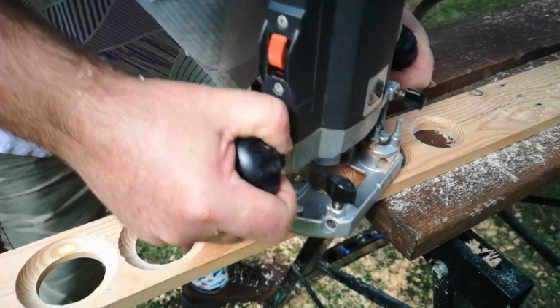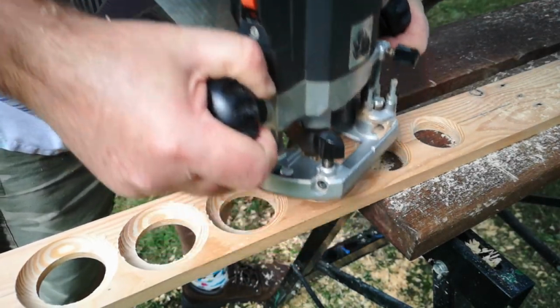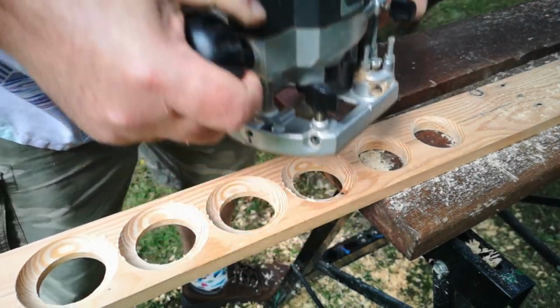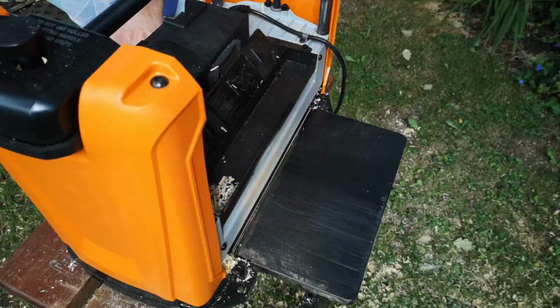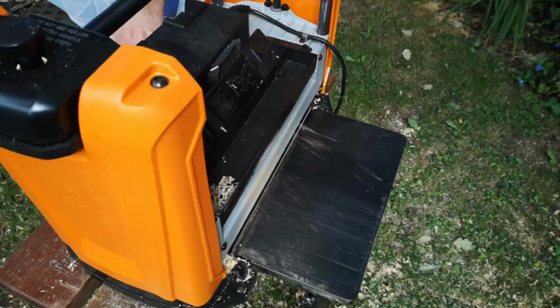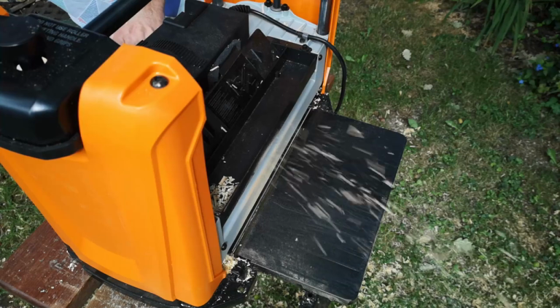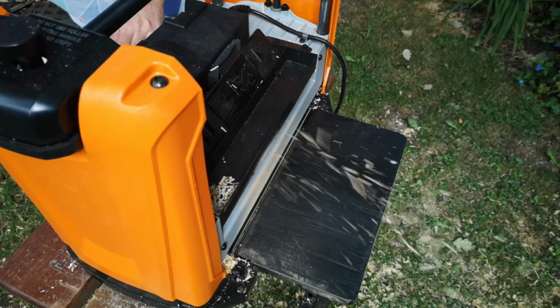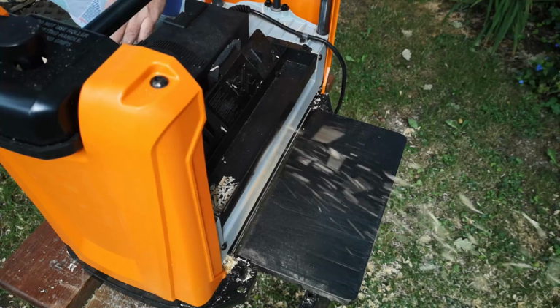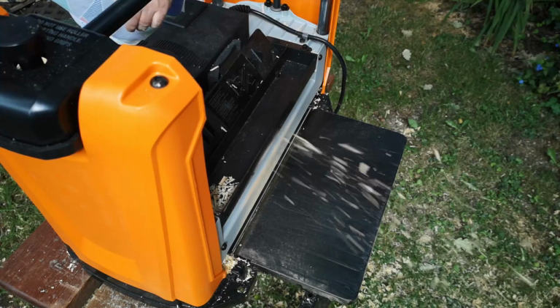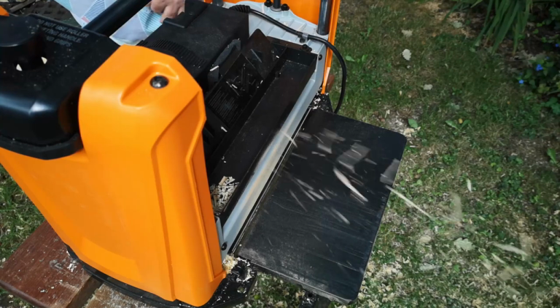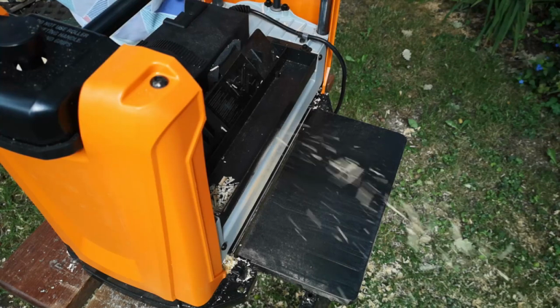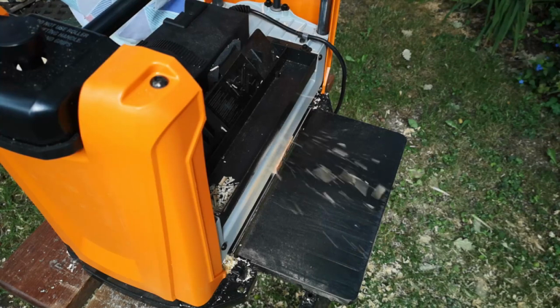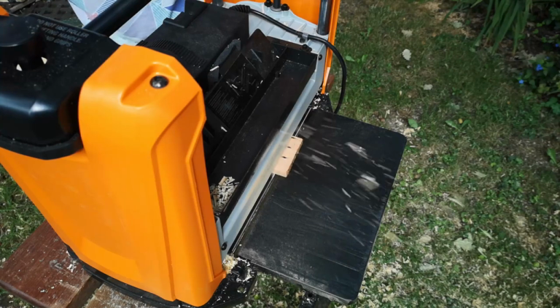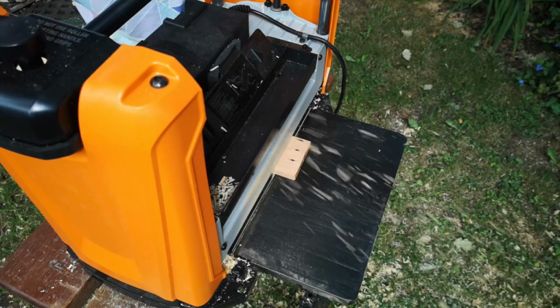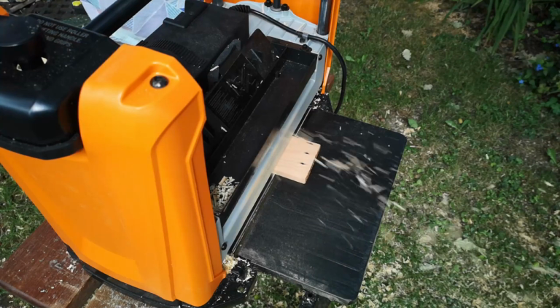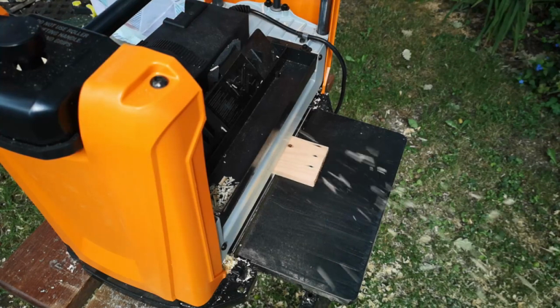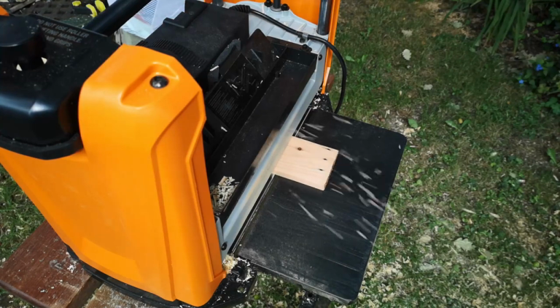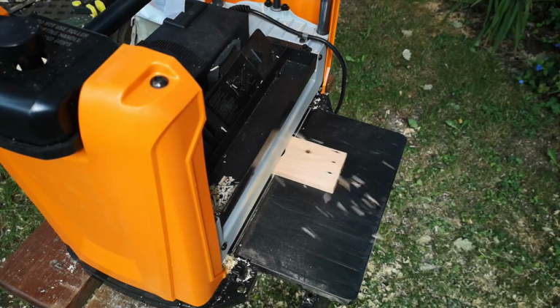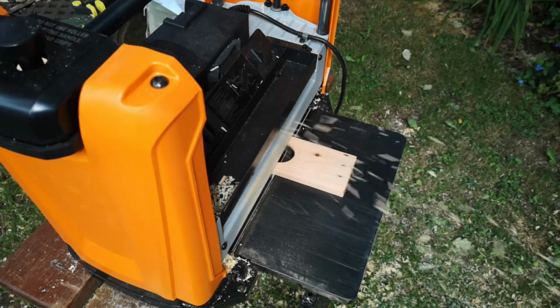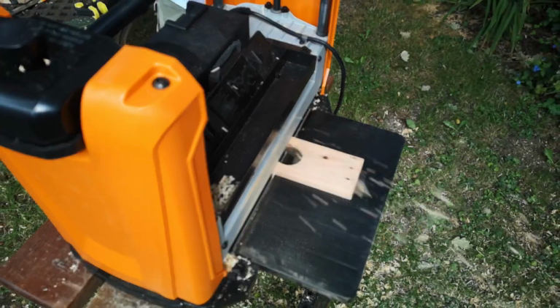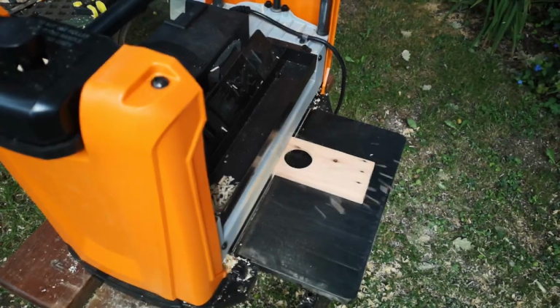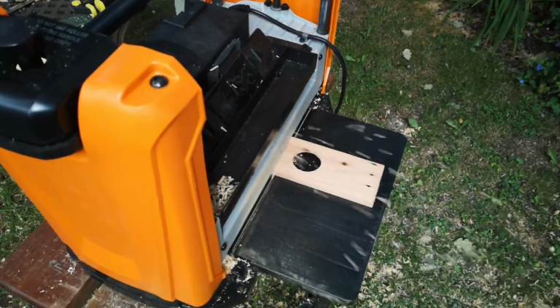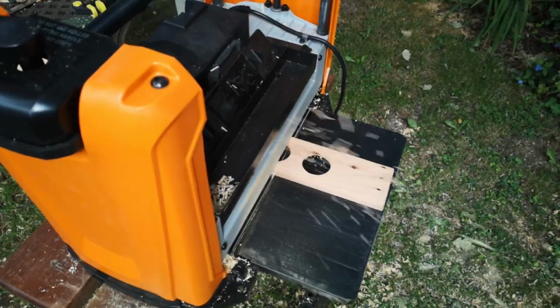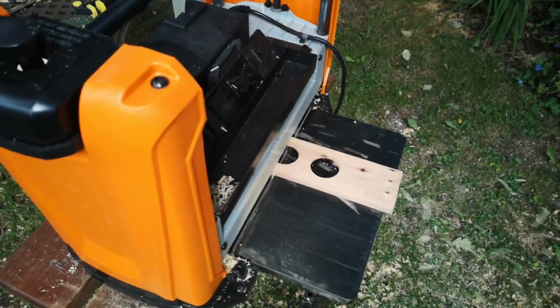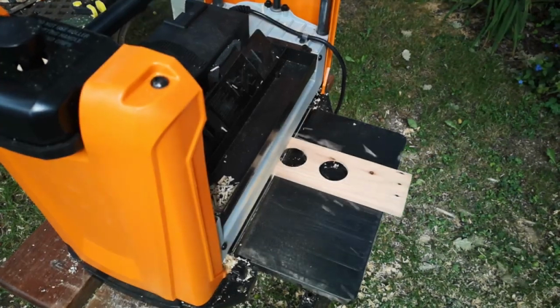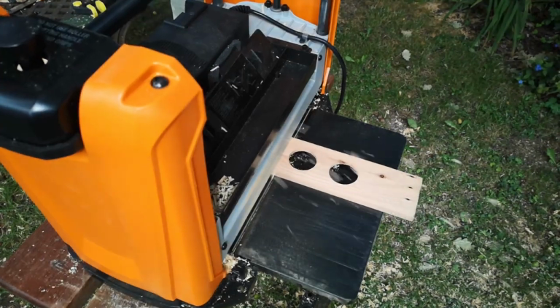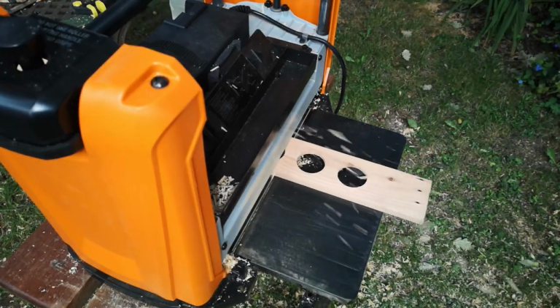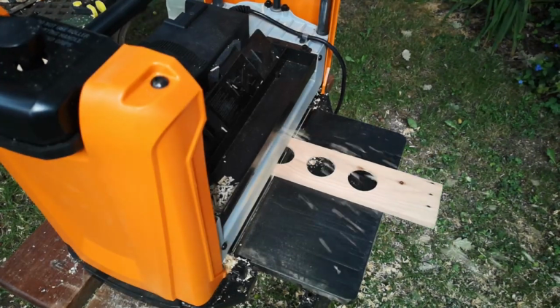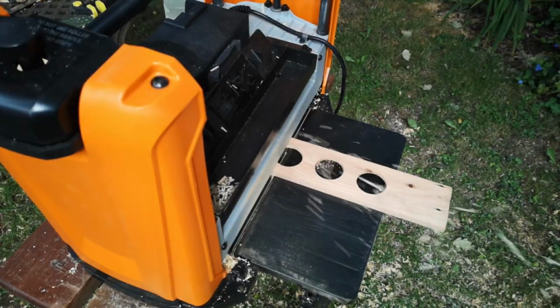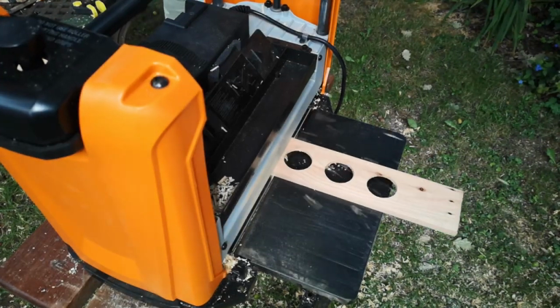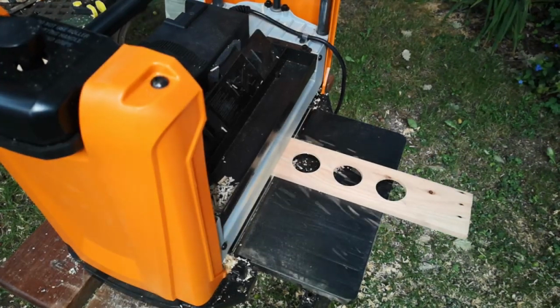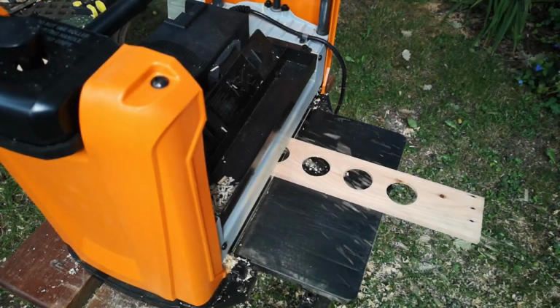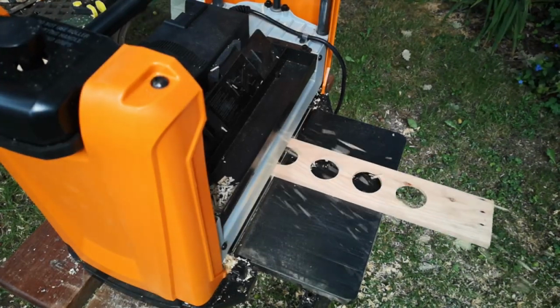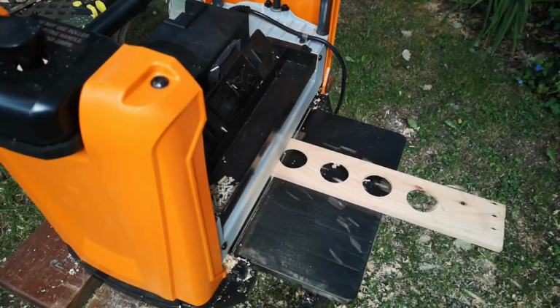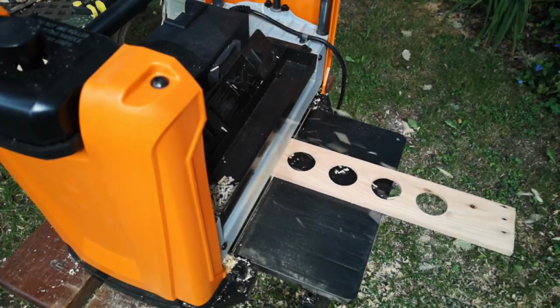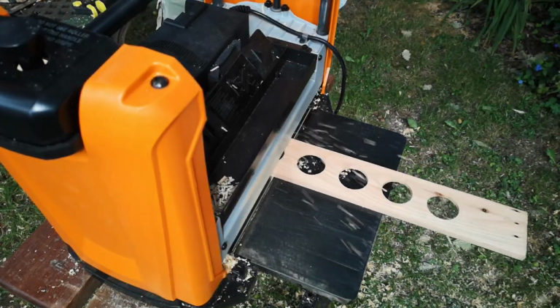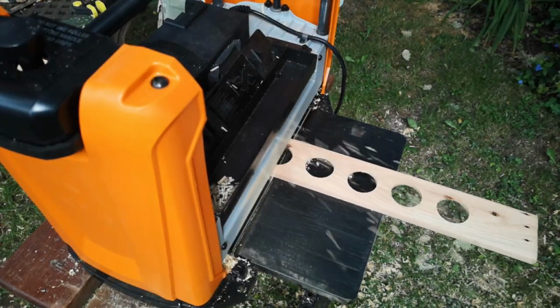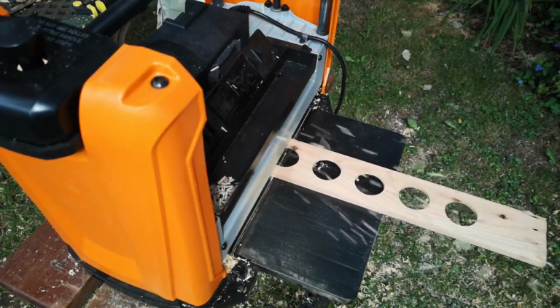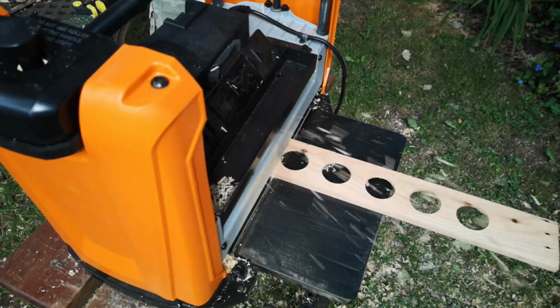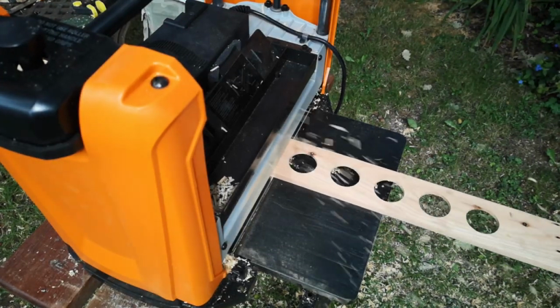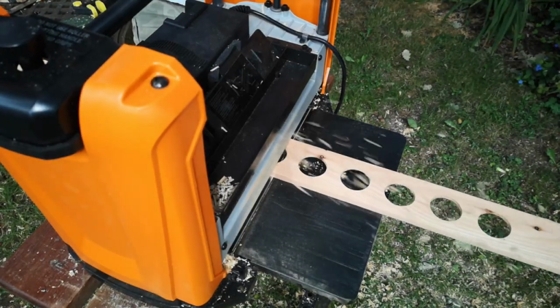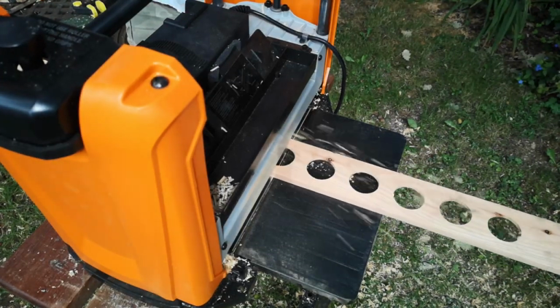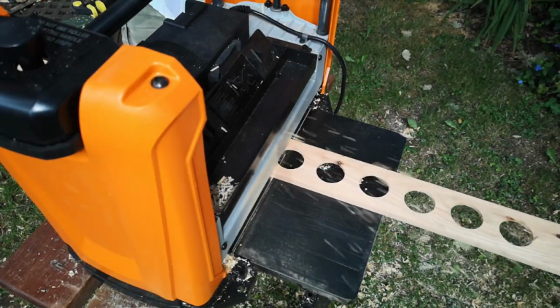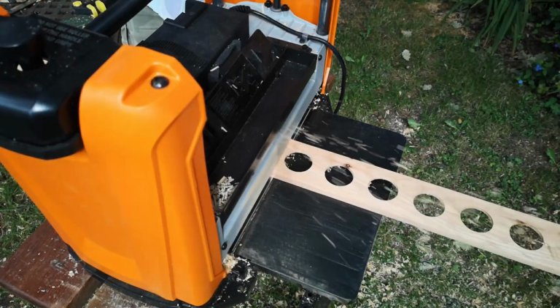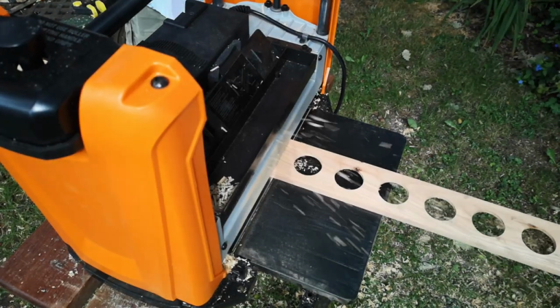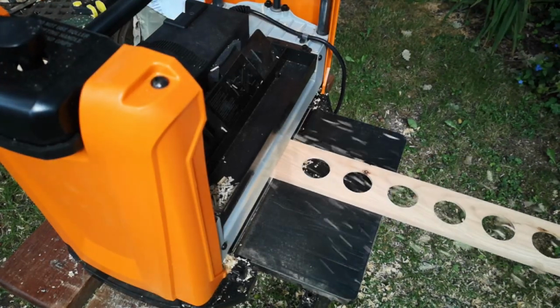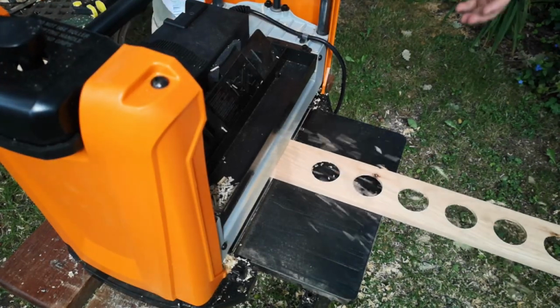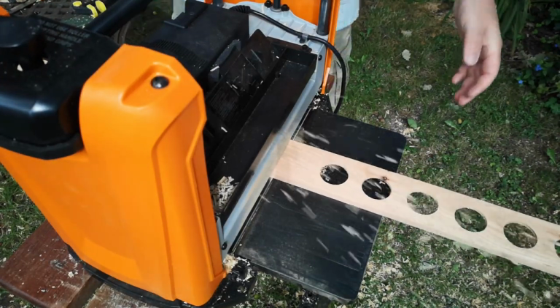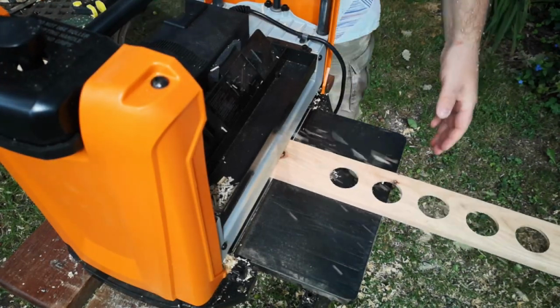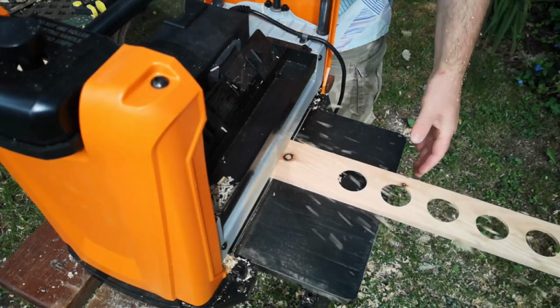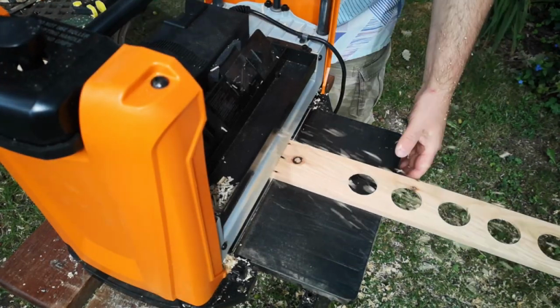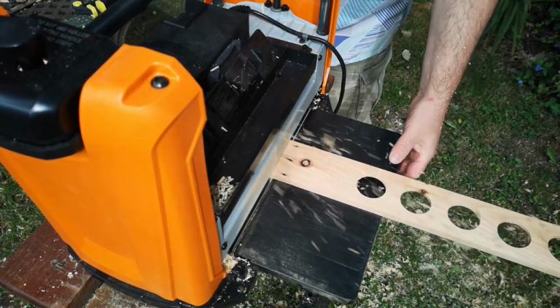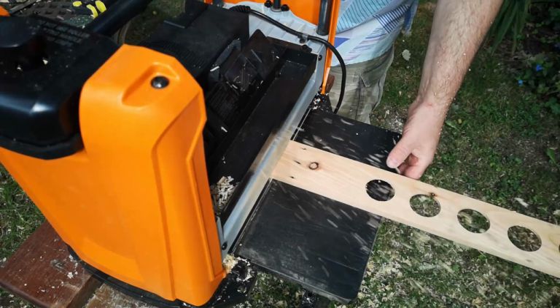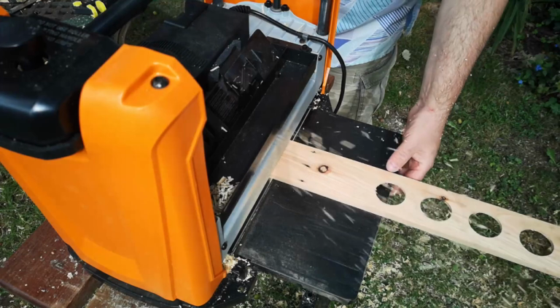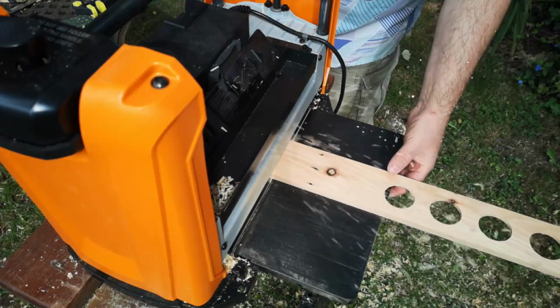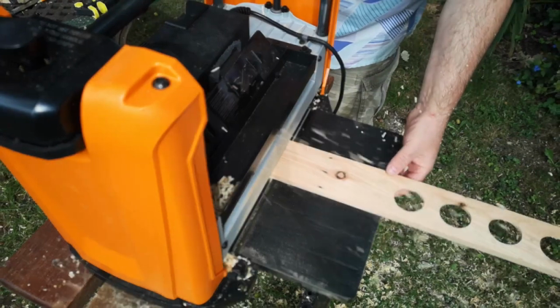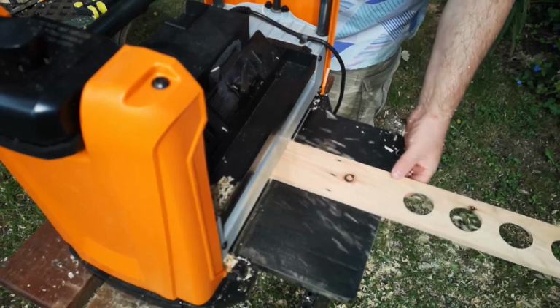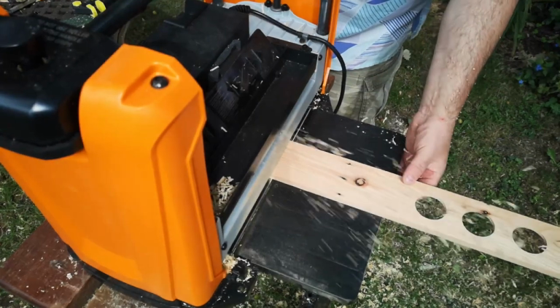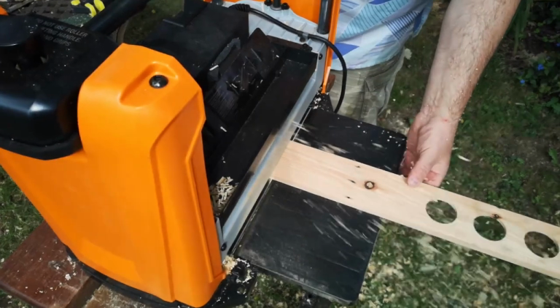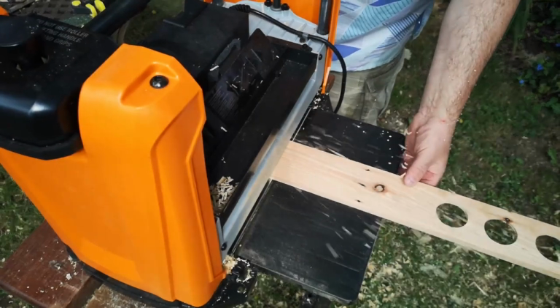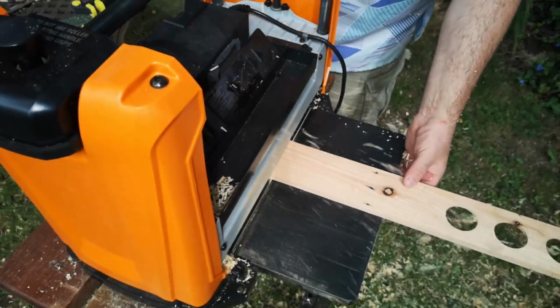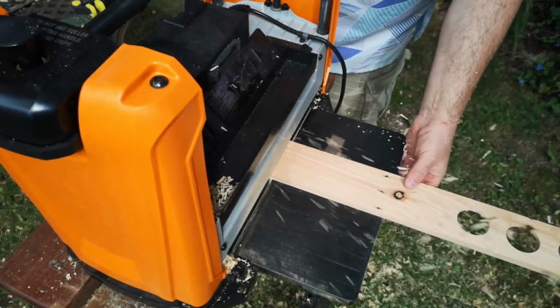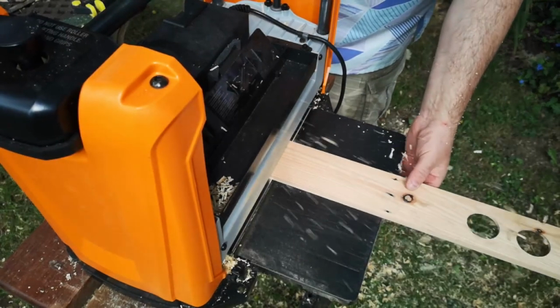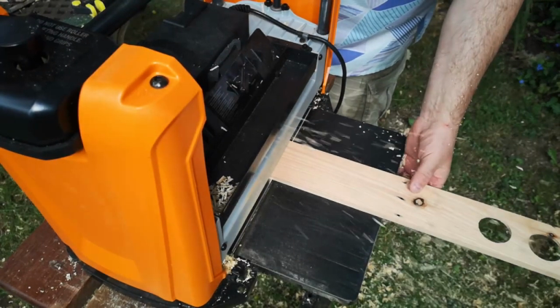After the router I ran the pieces through the planer again to remove some of that lip, and also to slim them down so the finished board wouldn't be too heavy.